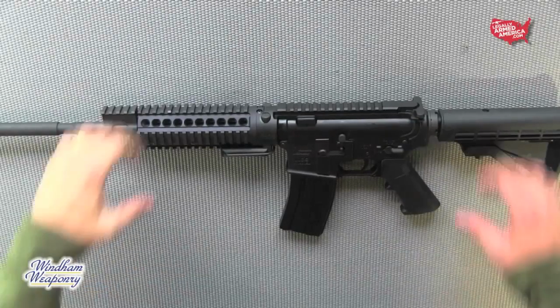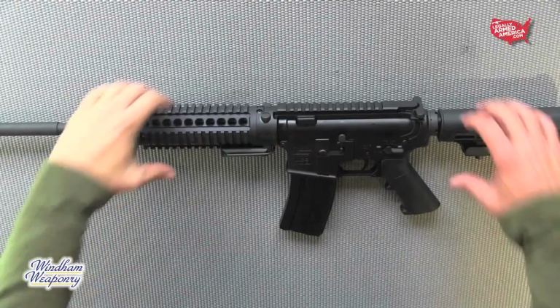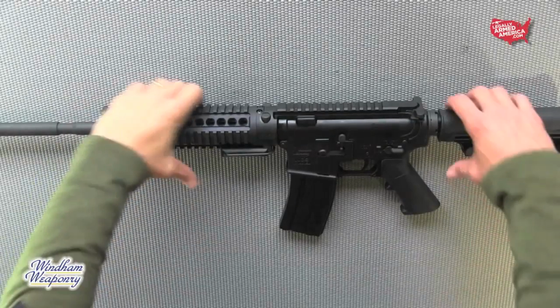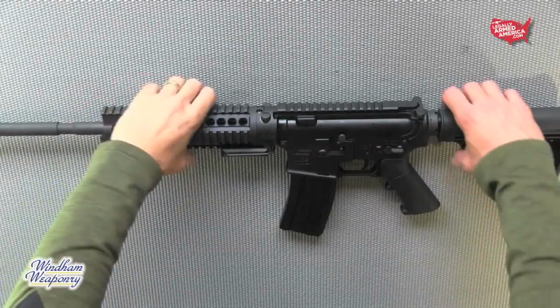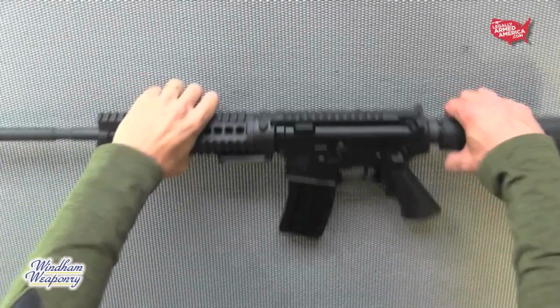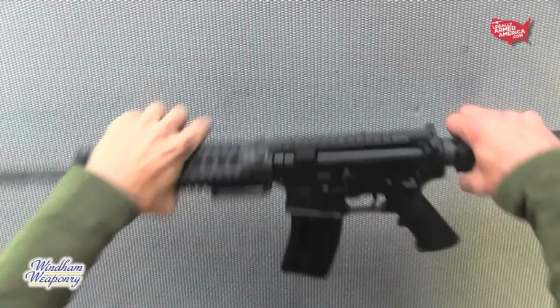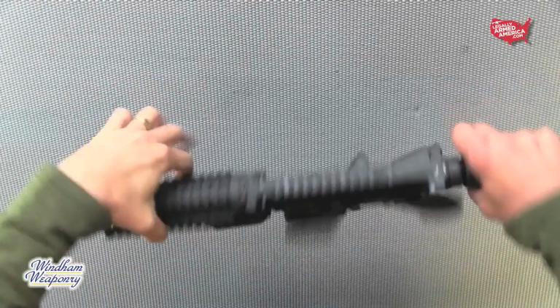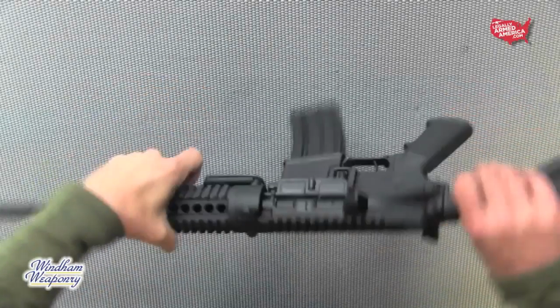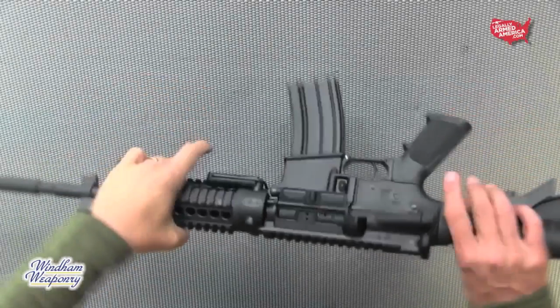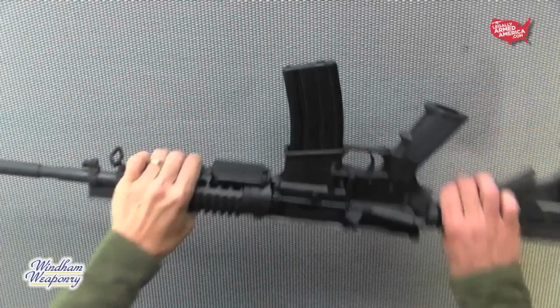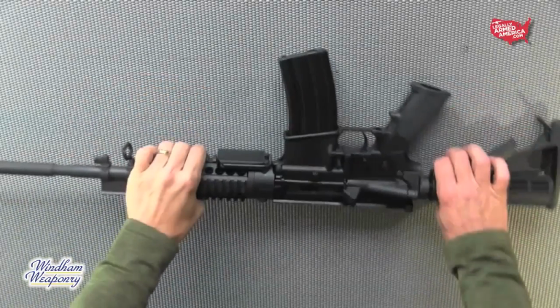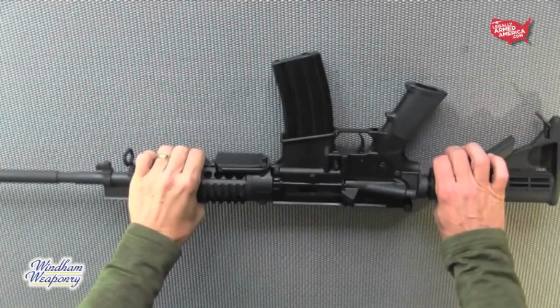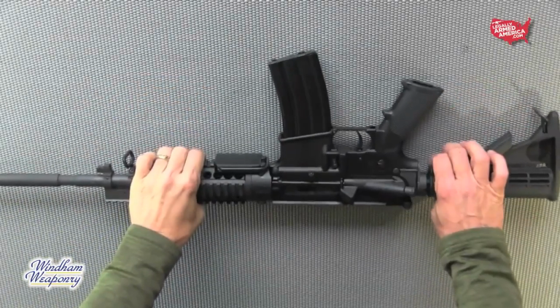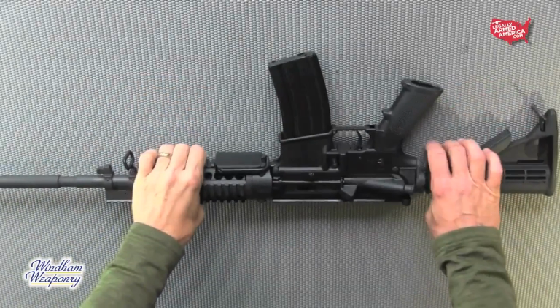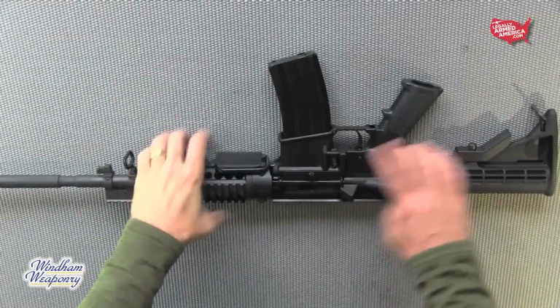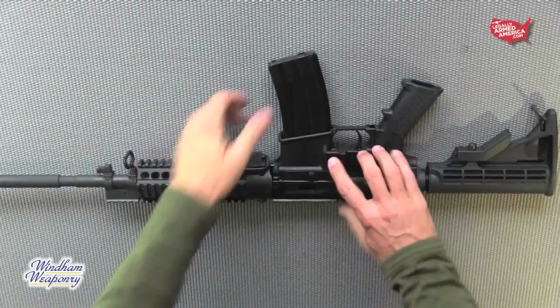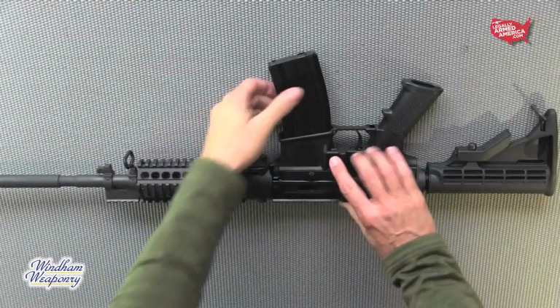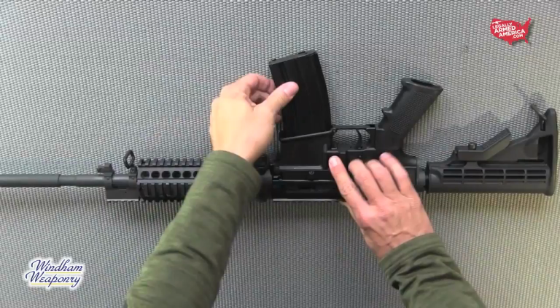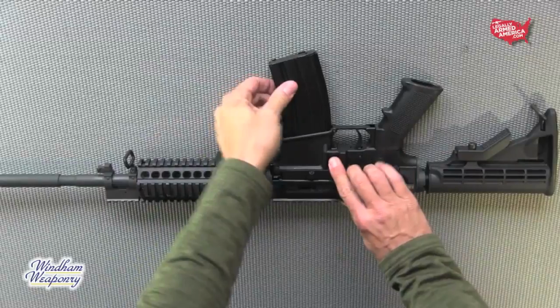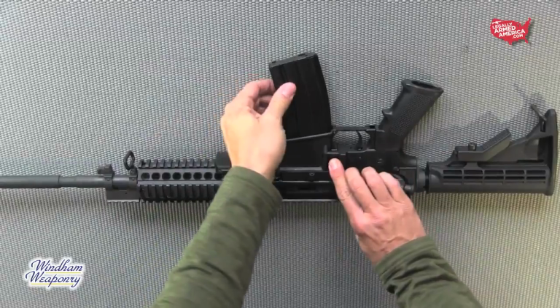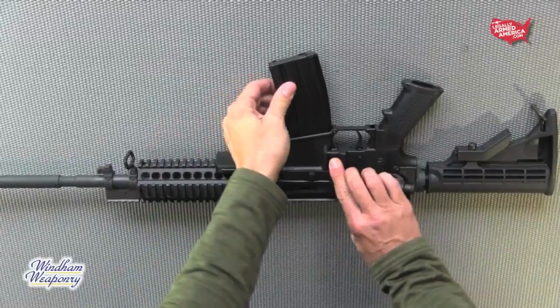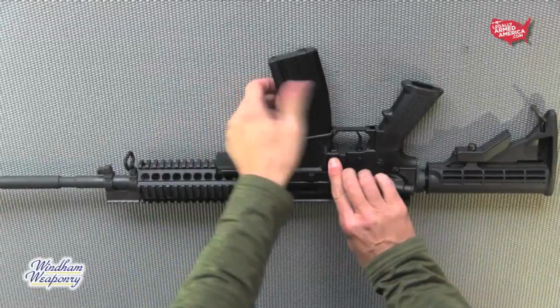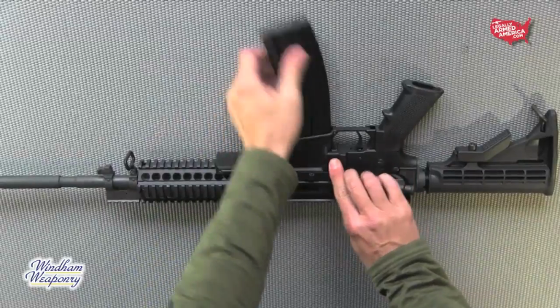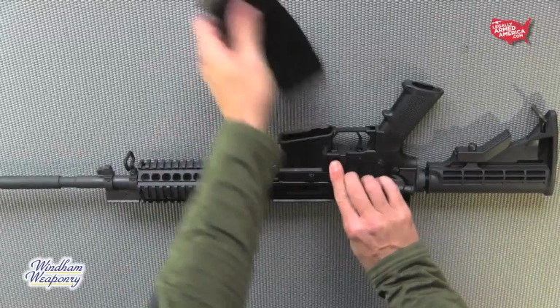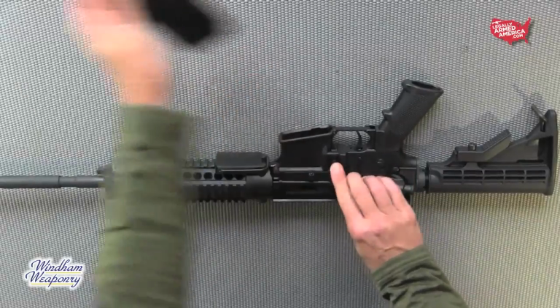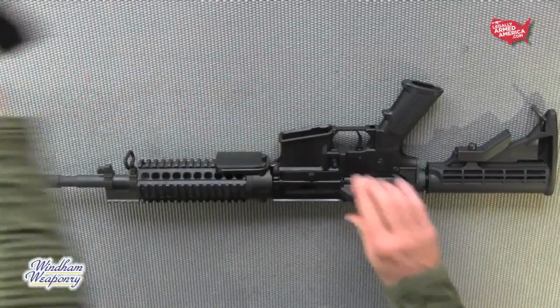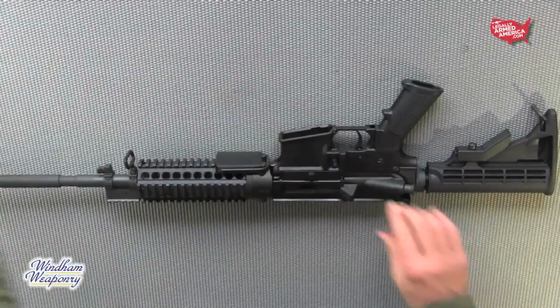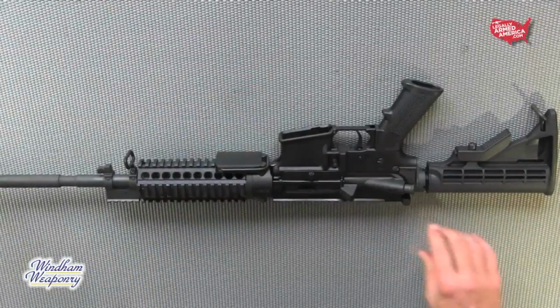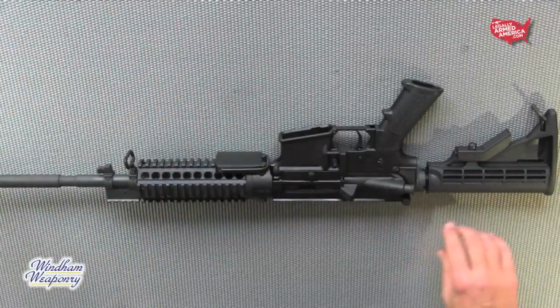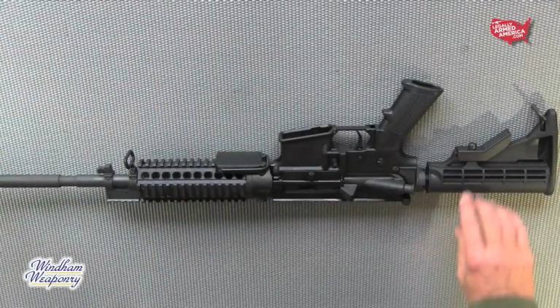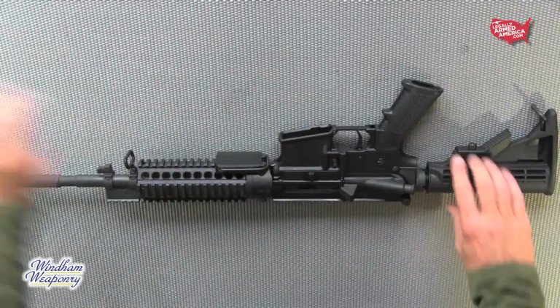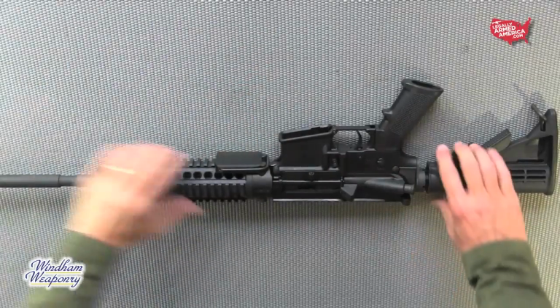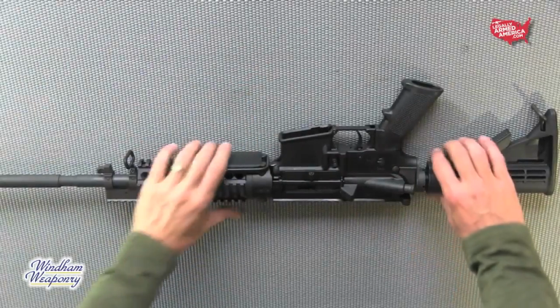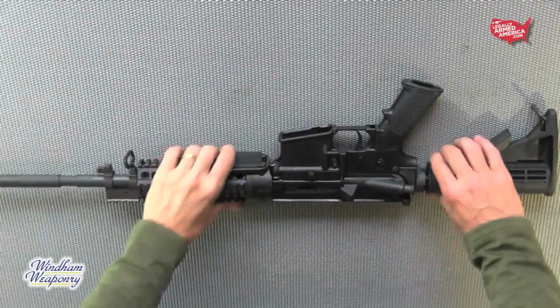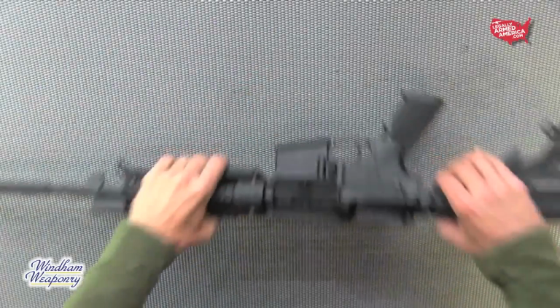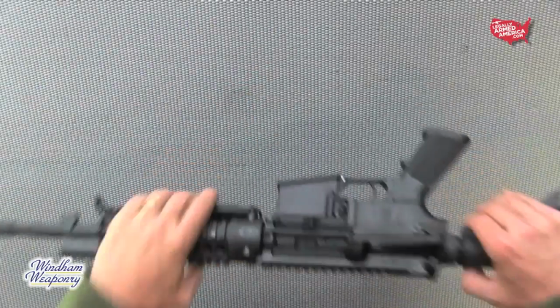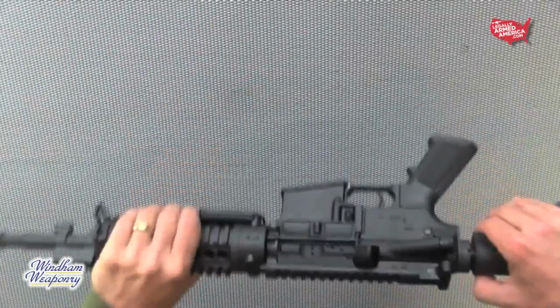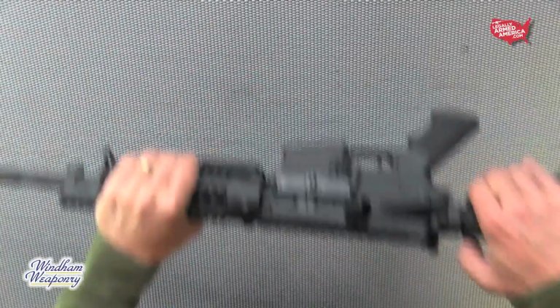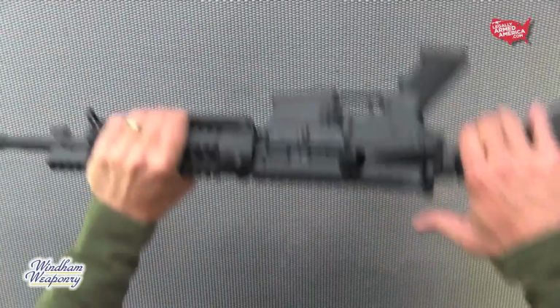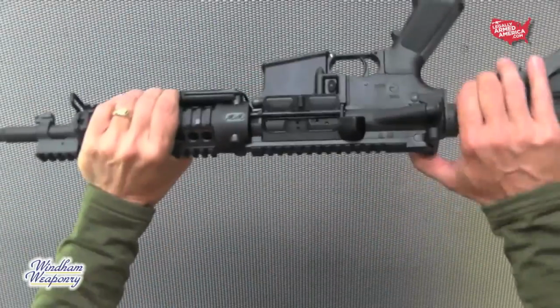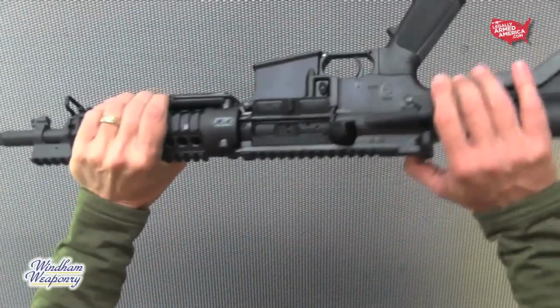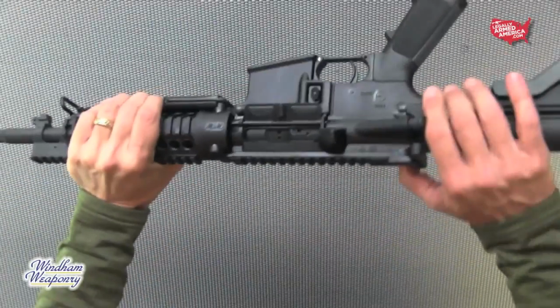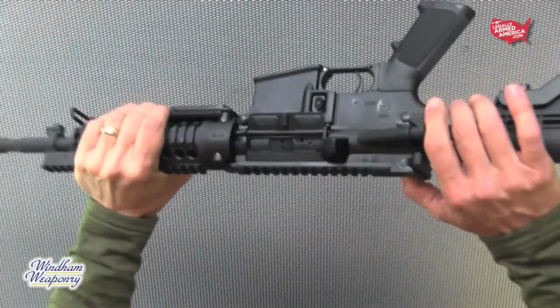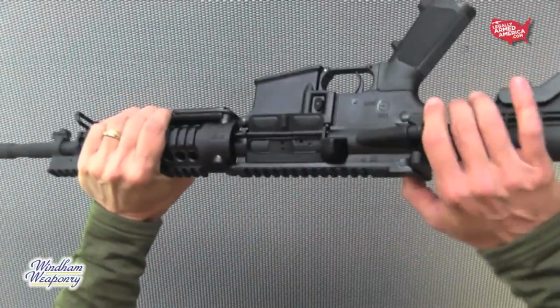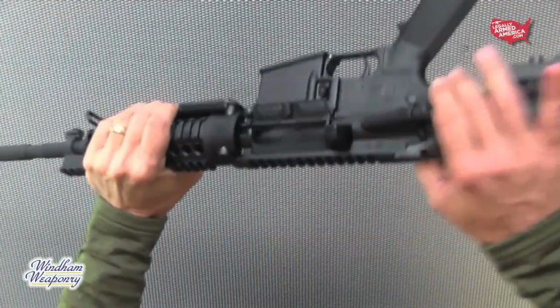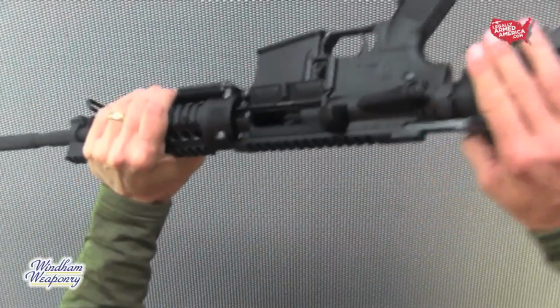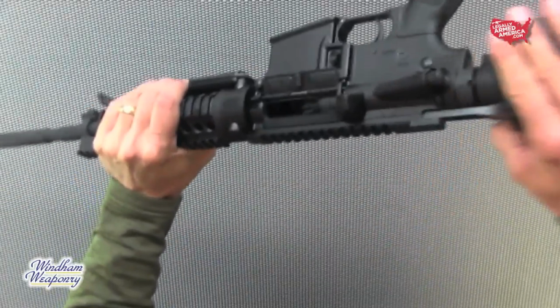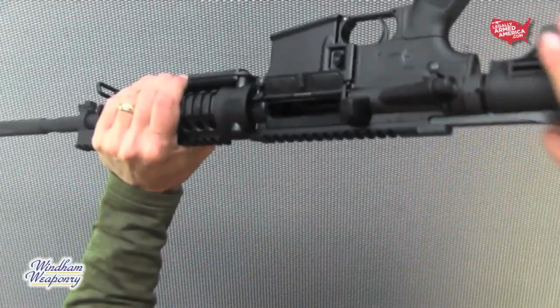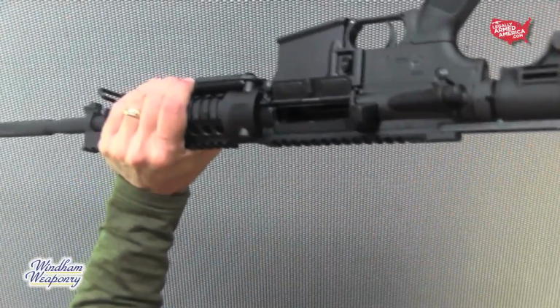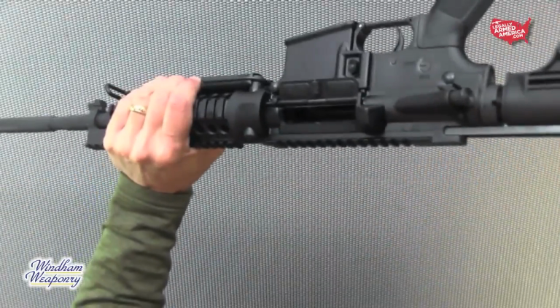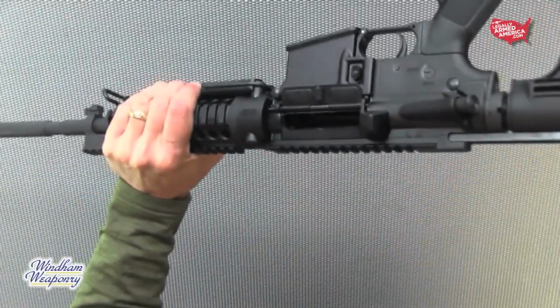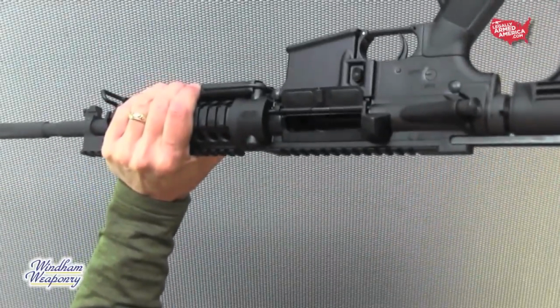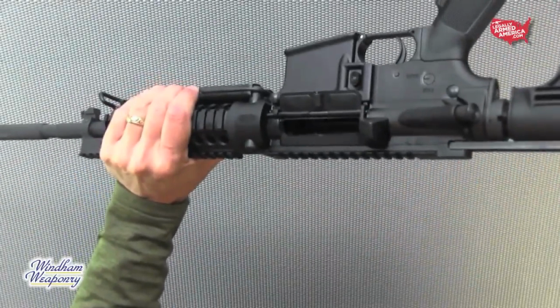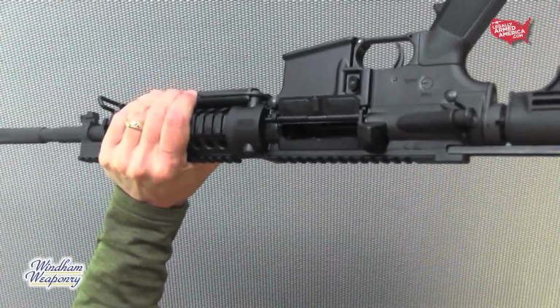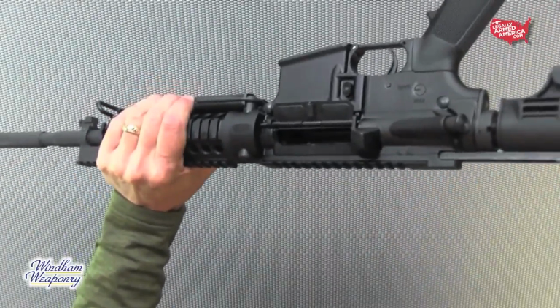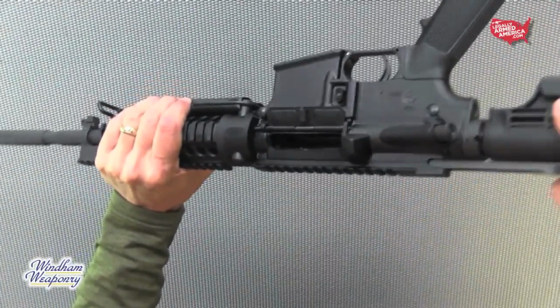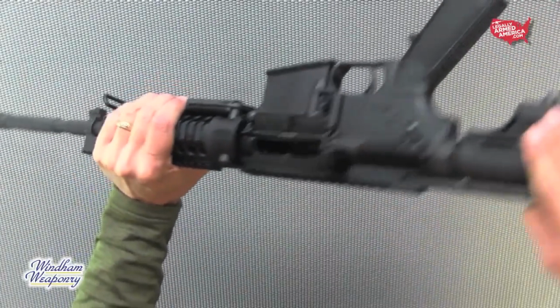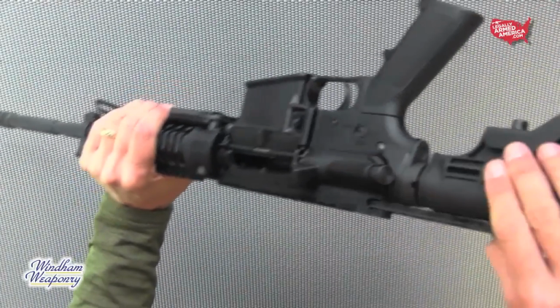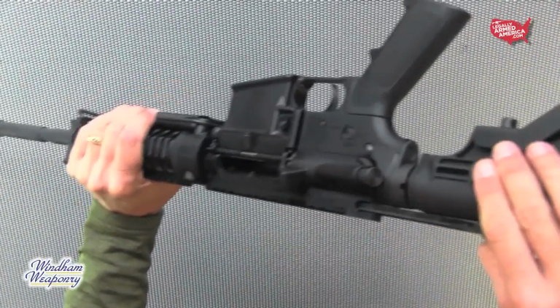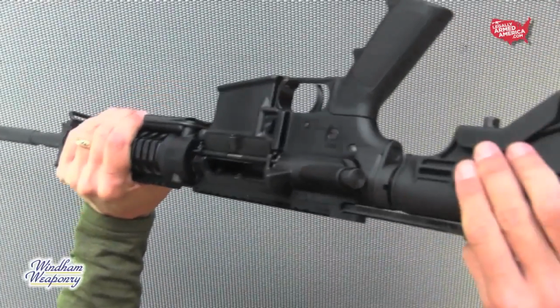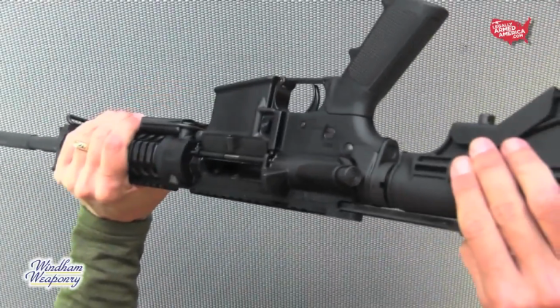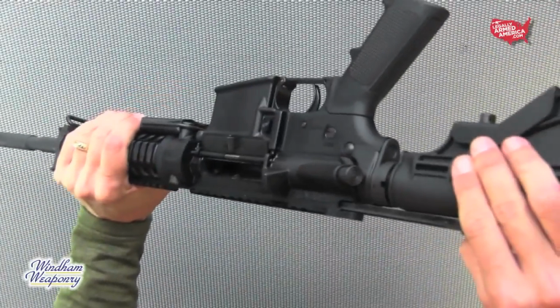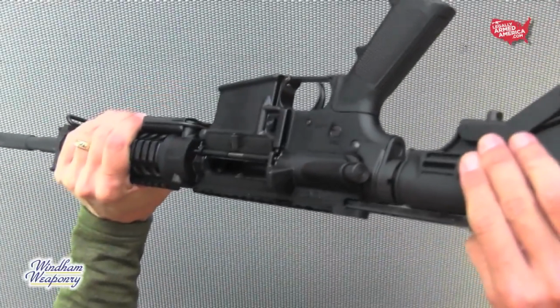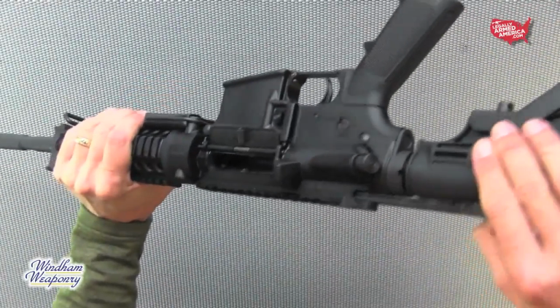As is the case working on any firearm, remove the magazine, clear the weapon itself, and ensure that you're working with a cold firearm.